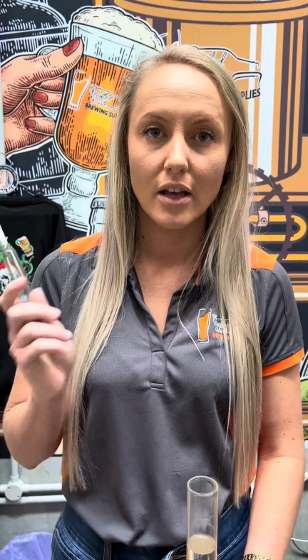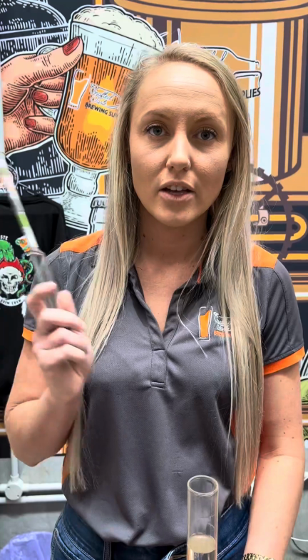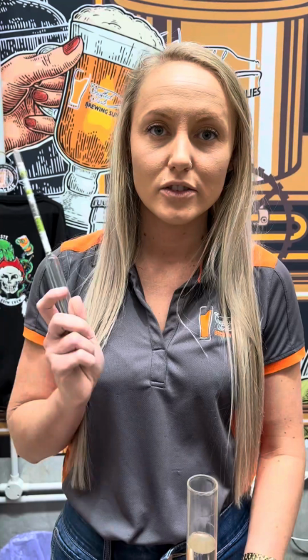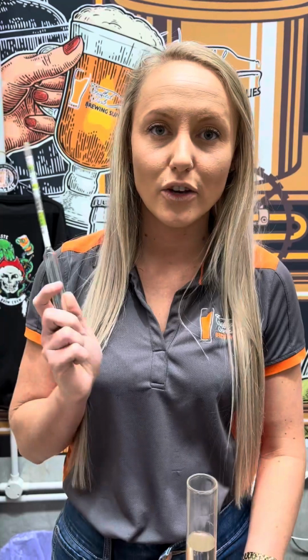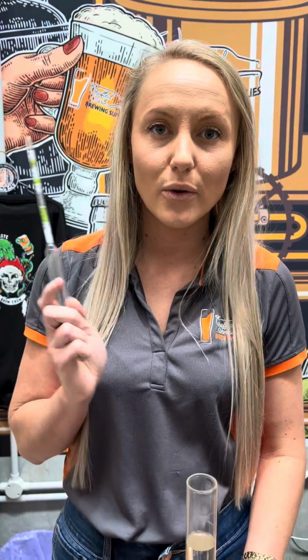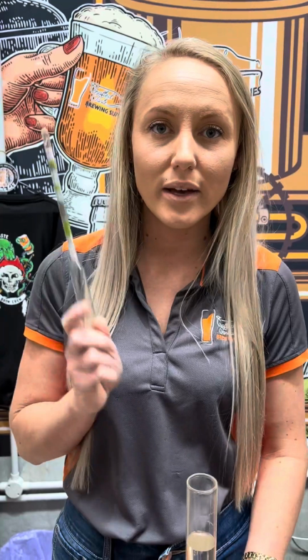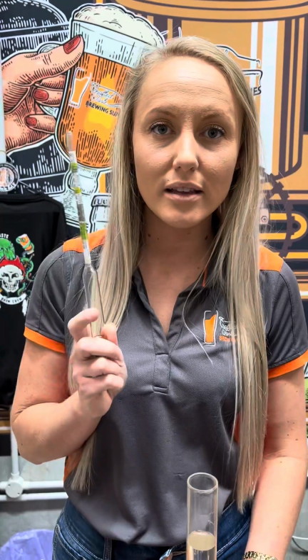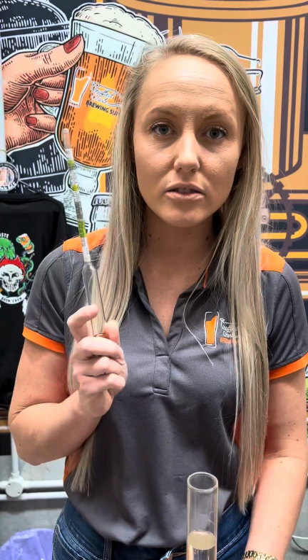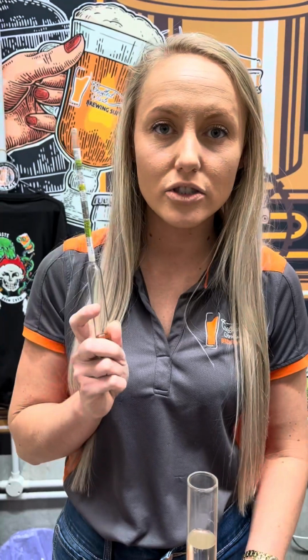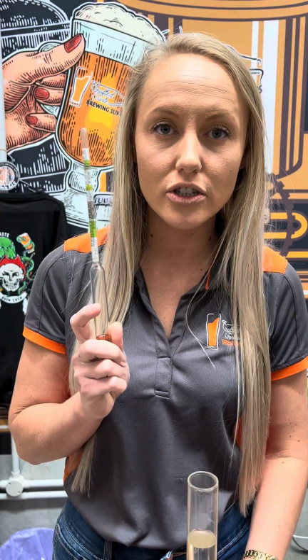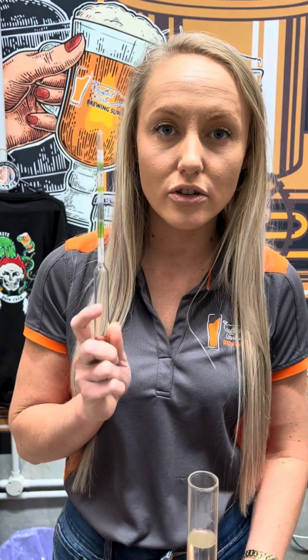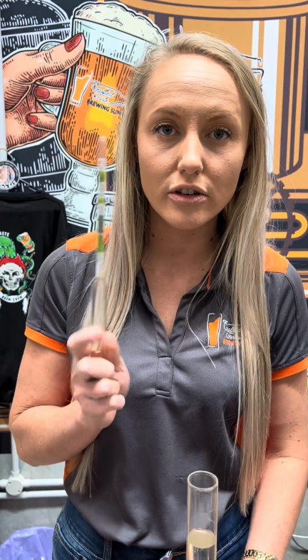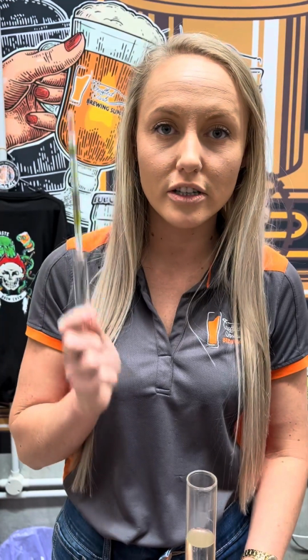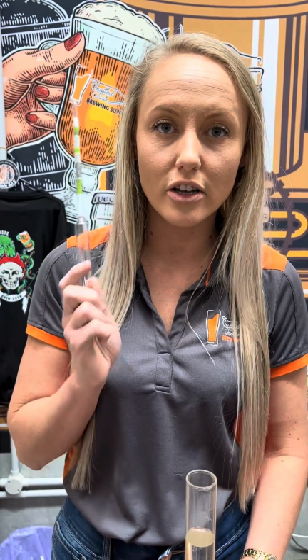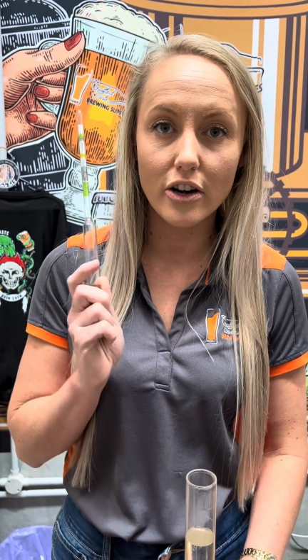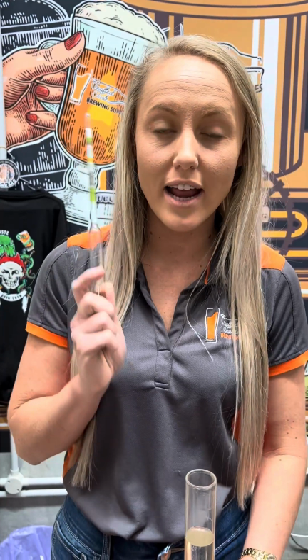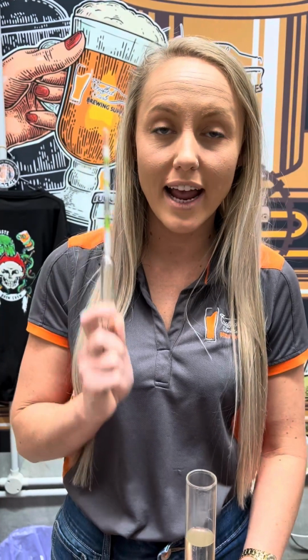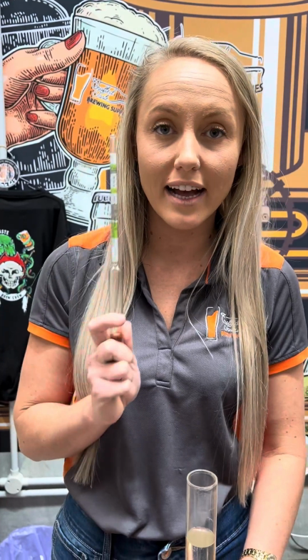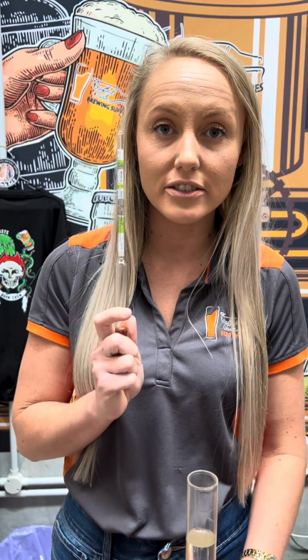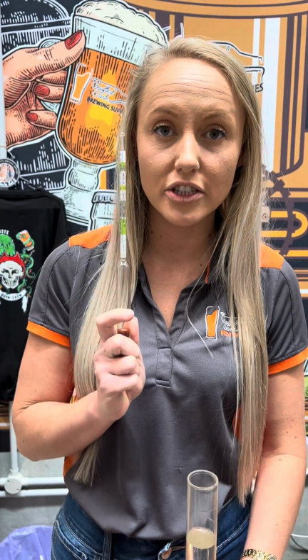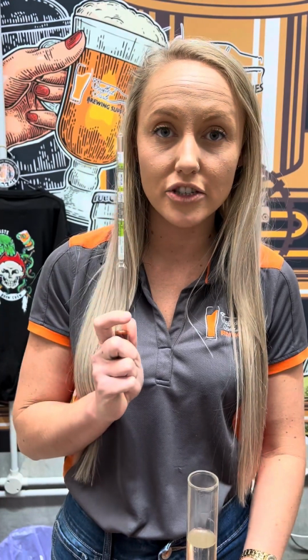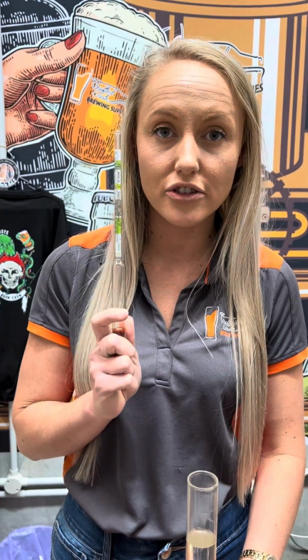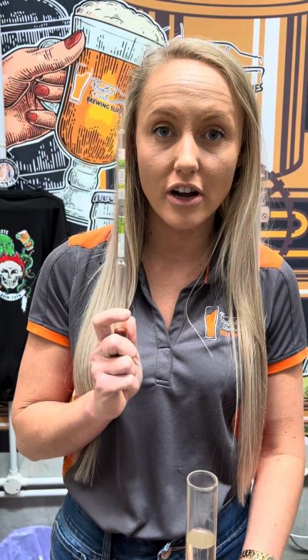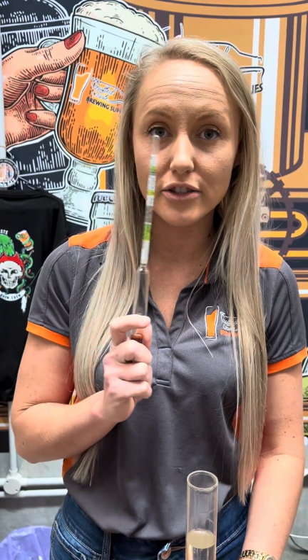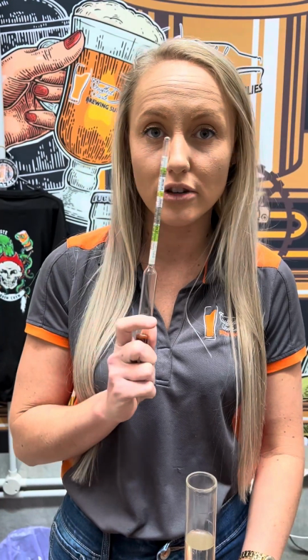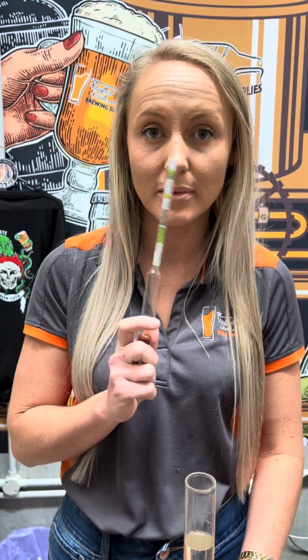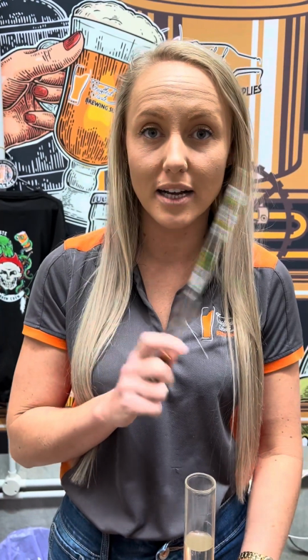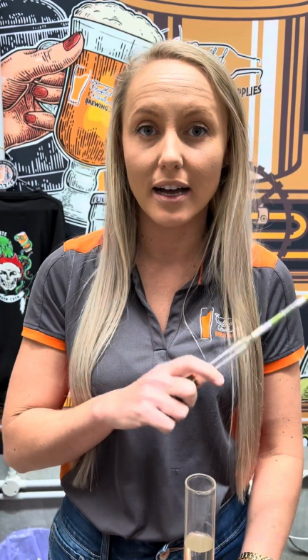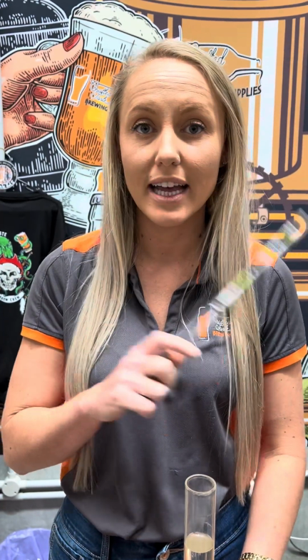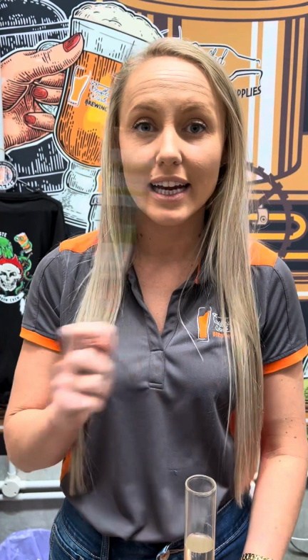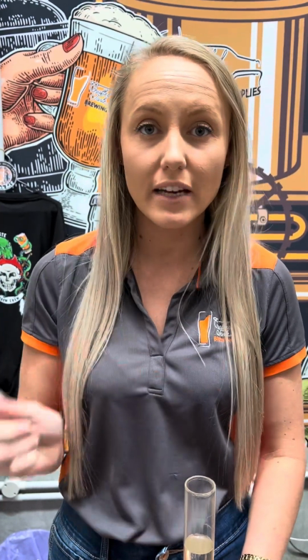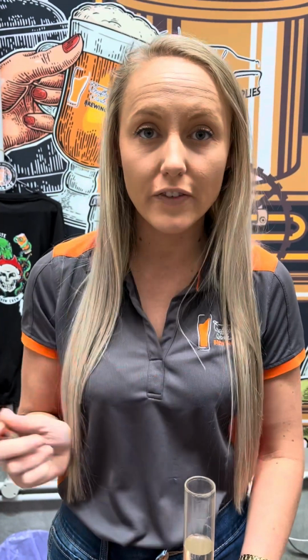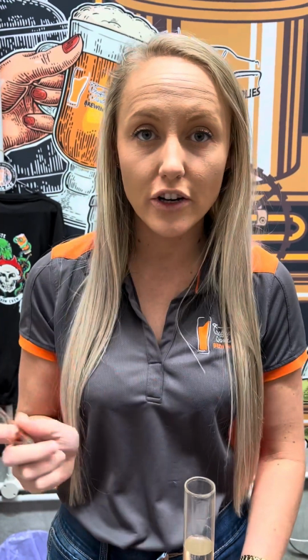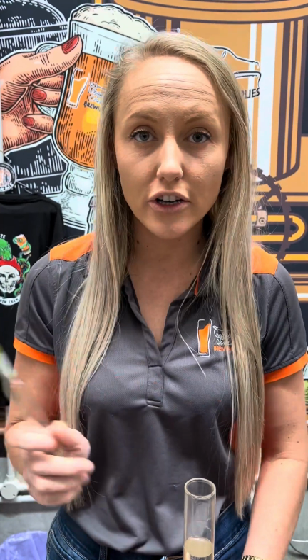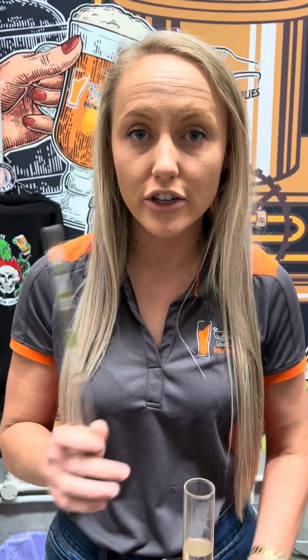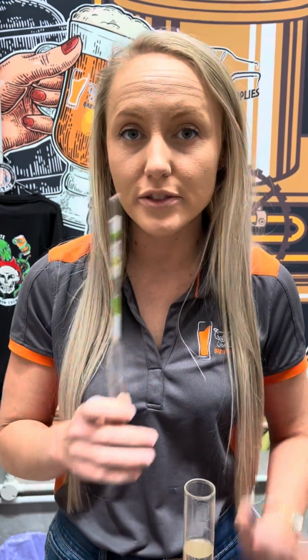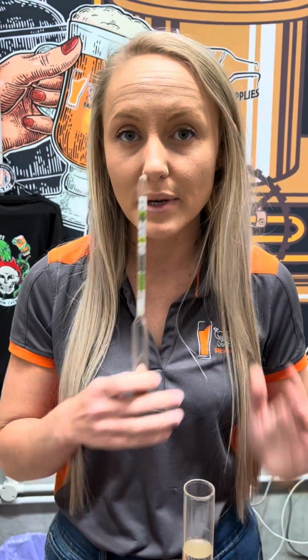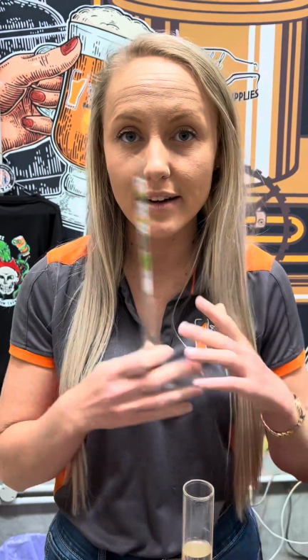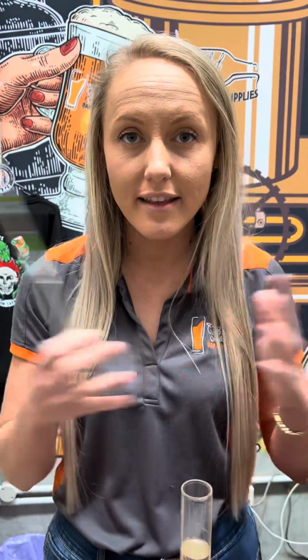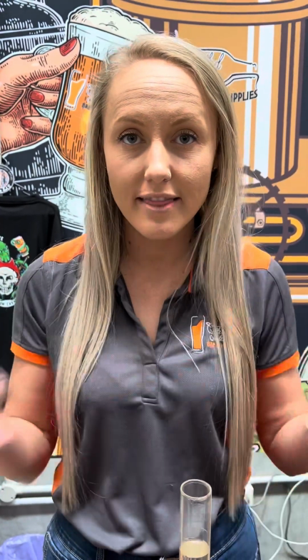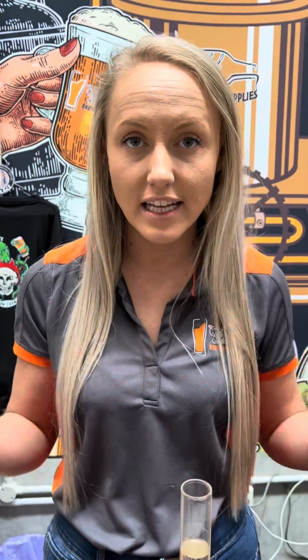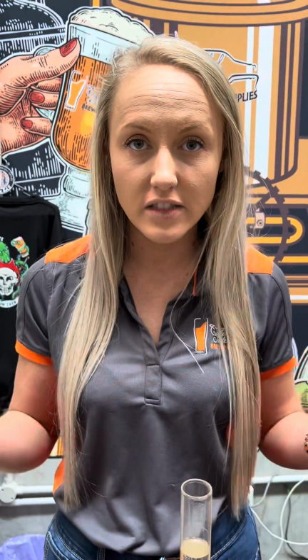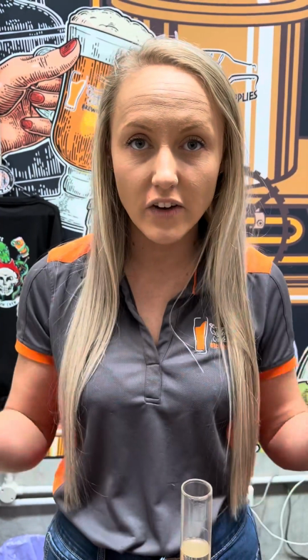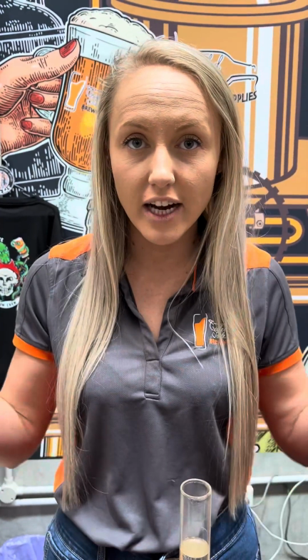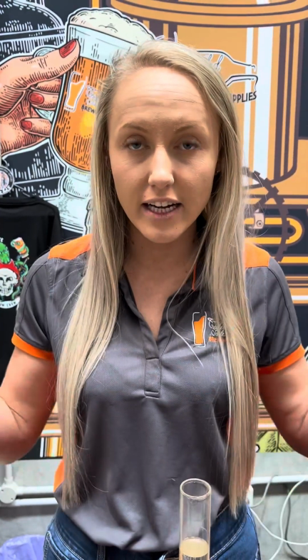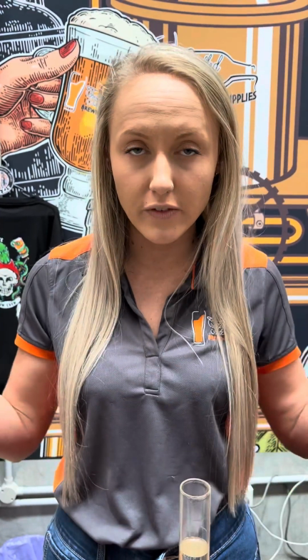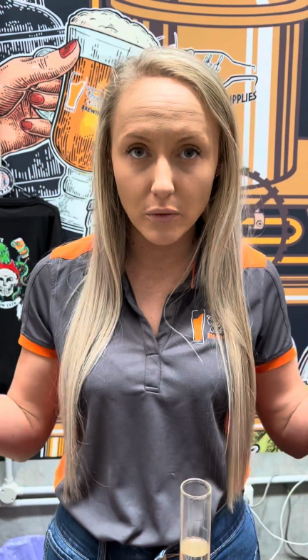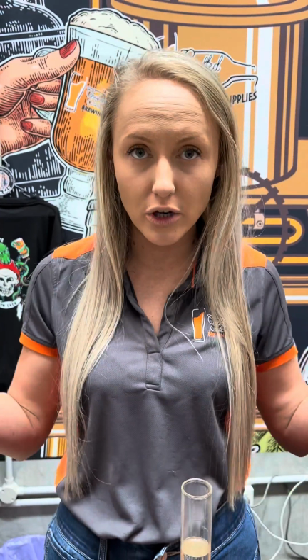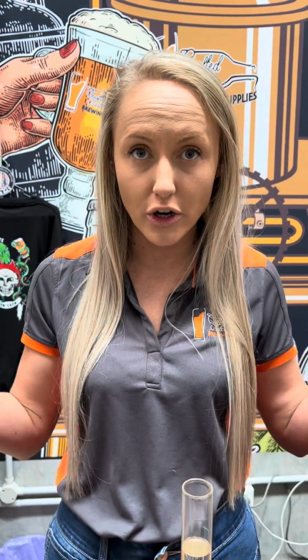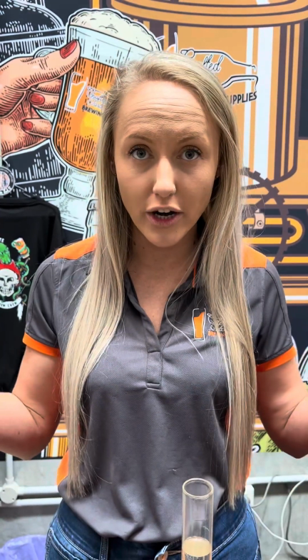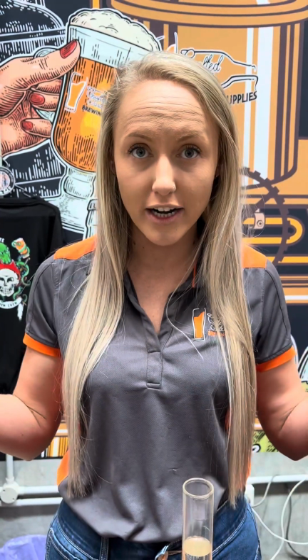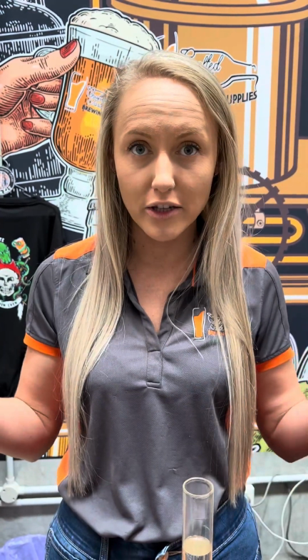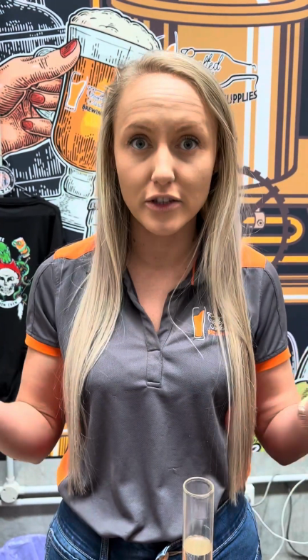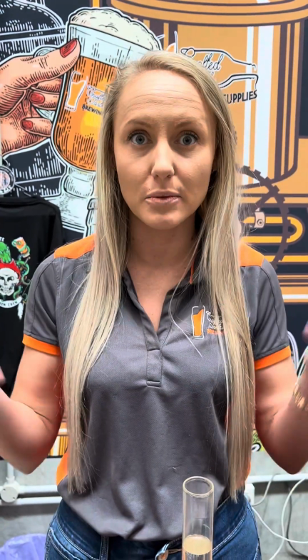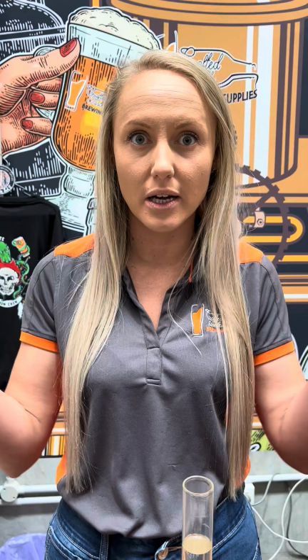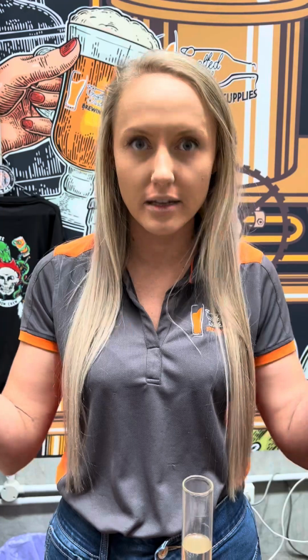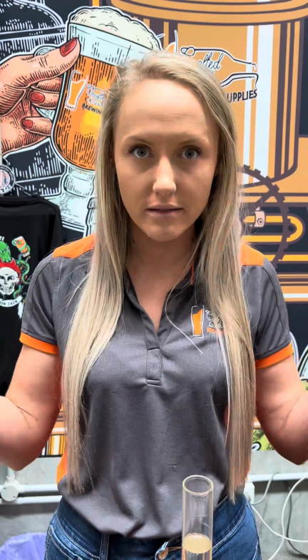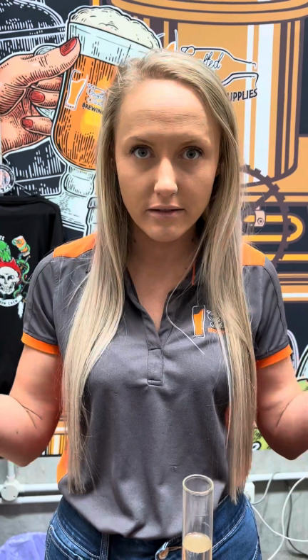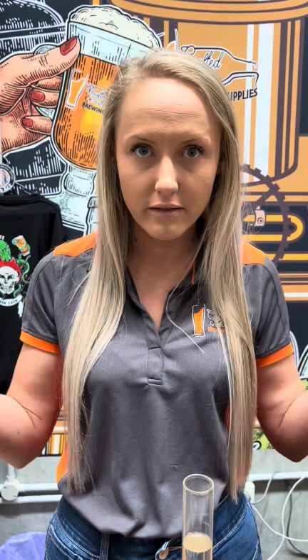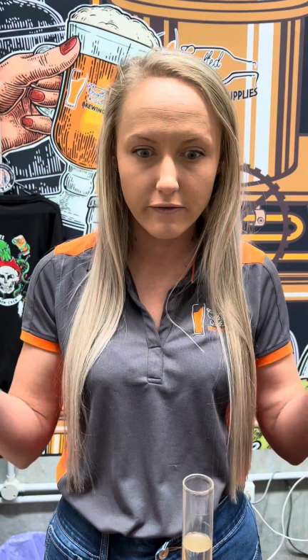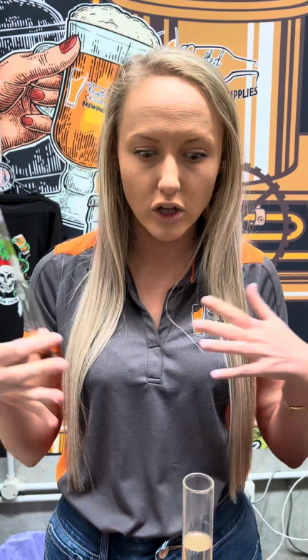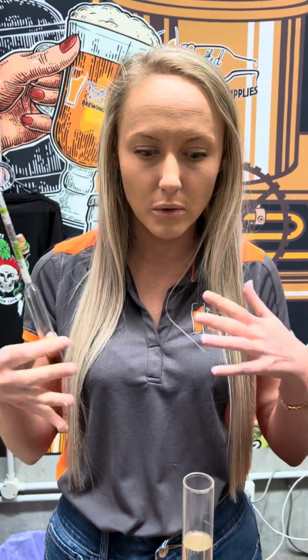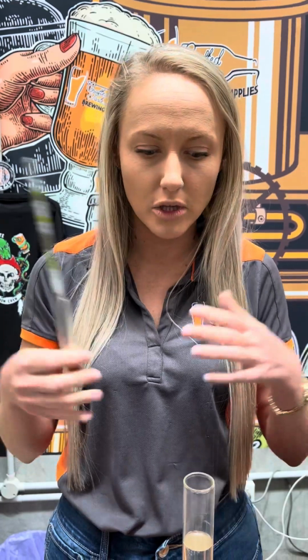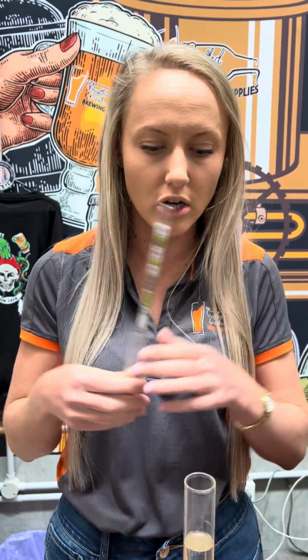A quick little tutorial on how to use your hydrometer. If you don't use one, that's fine. If you want to know how to use one, follow along.